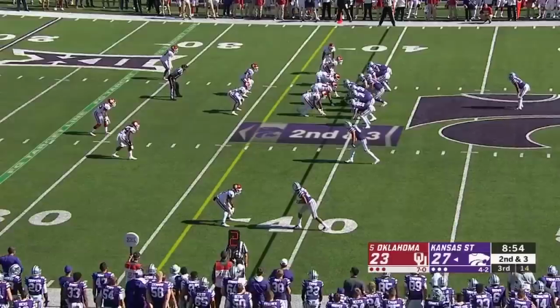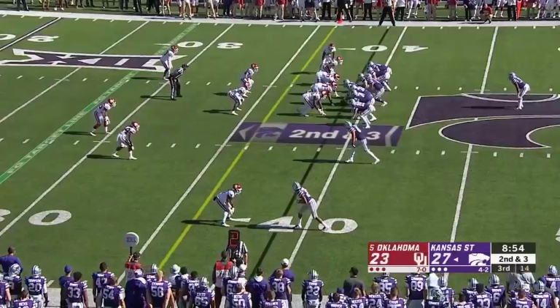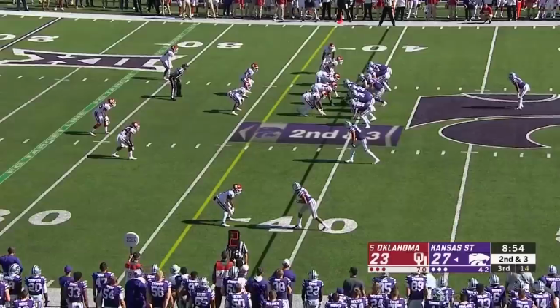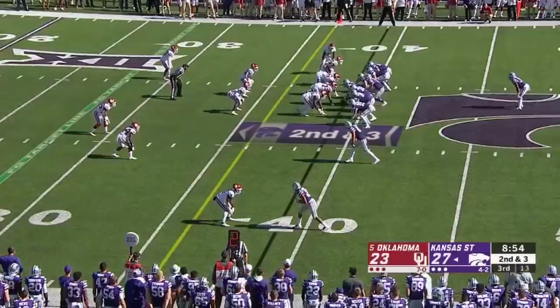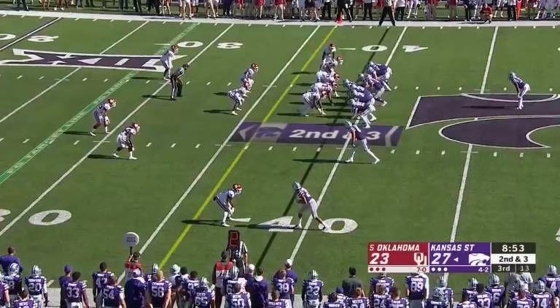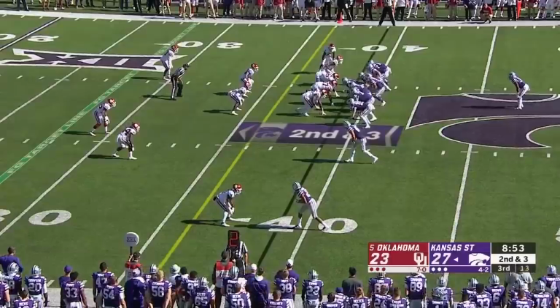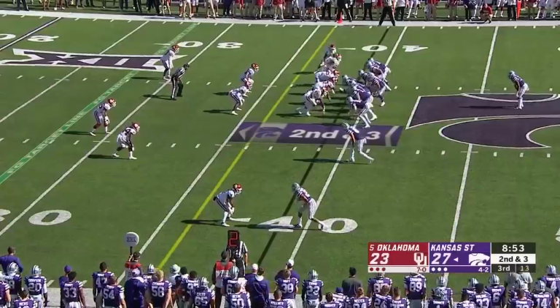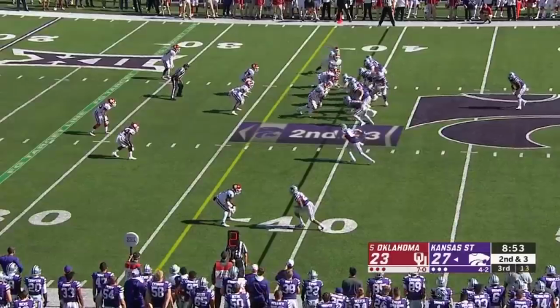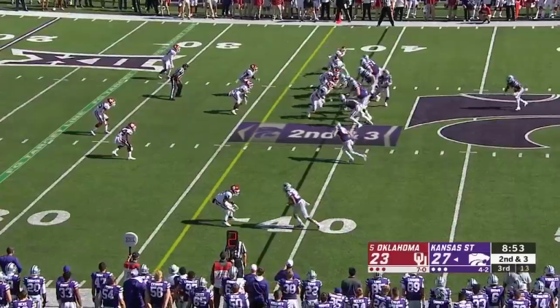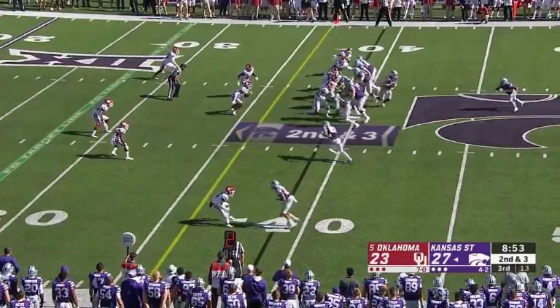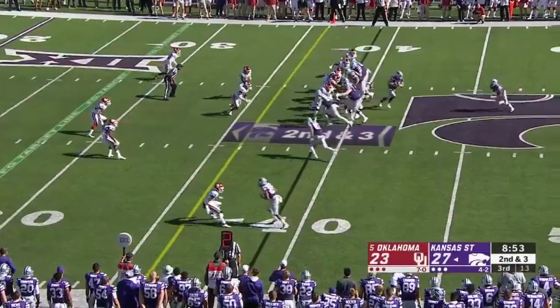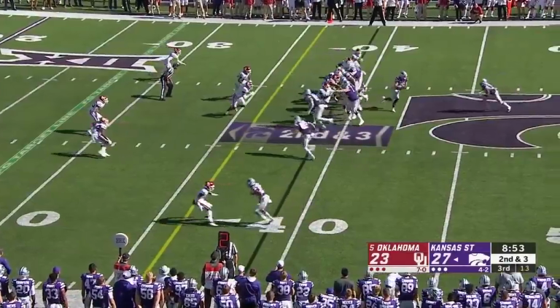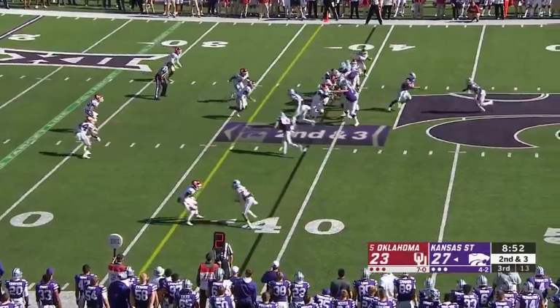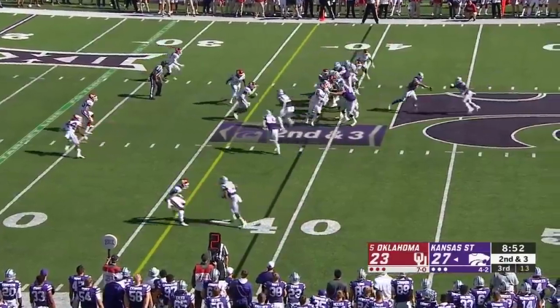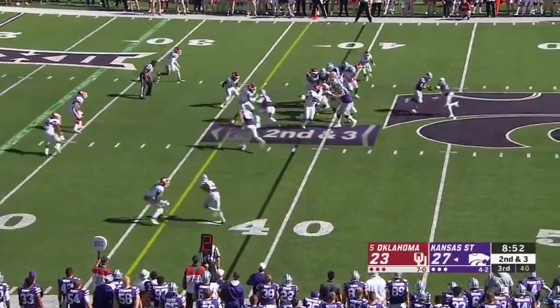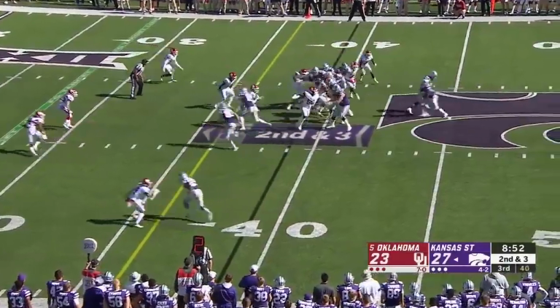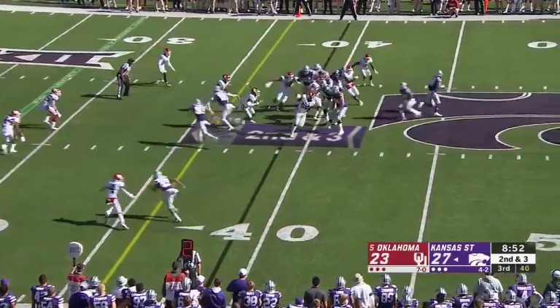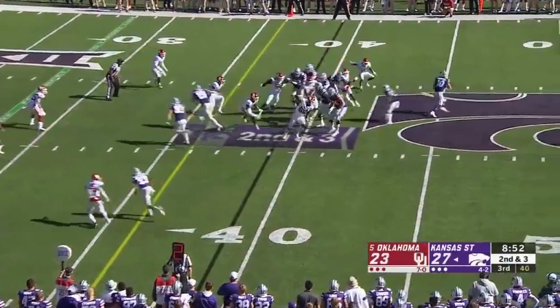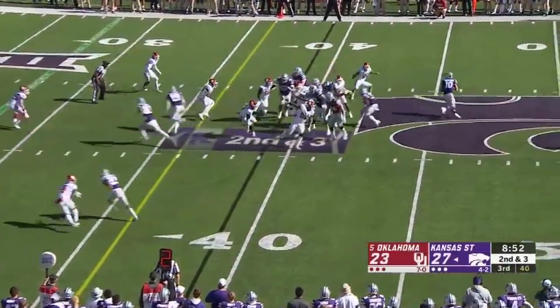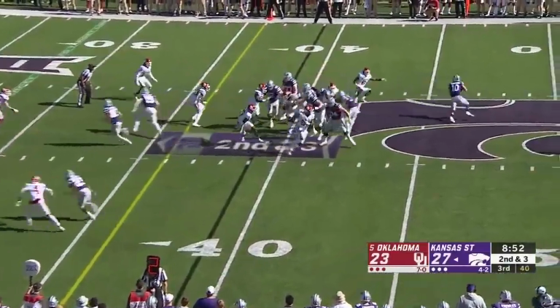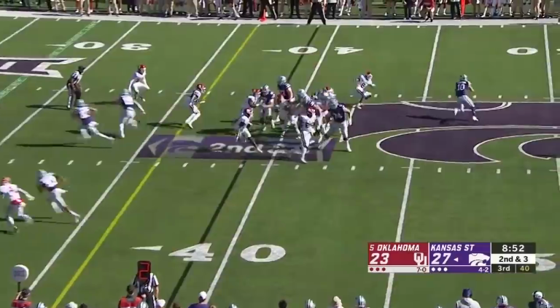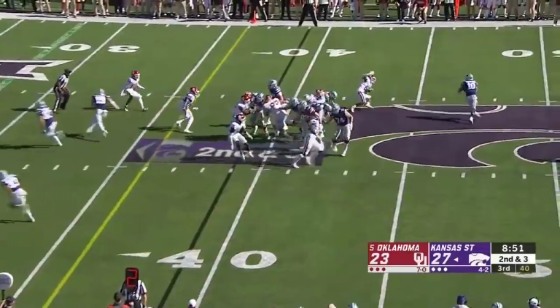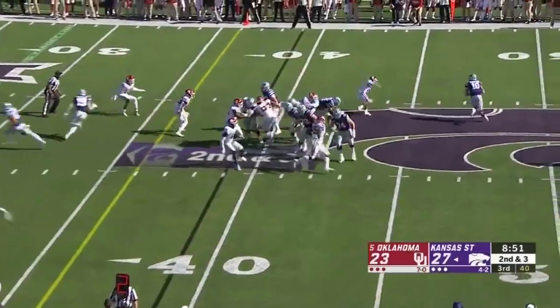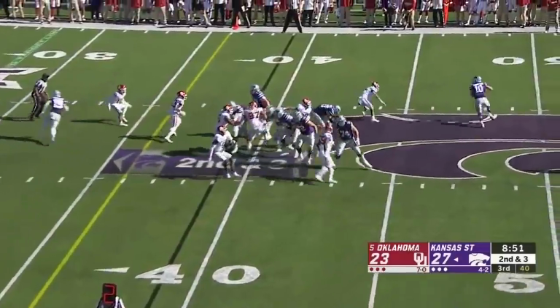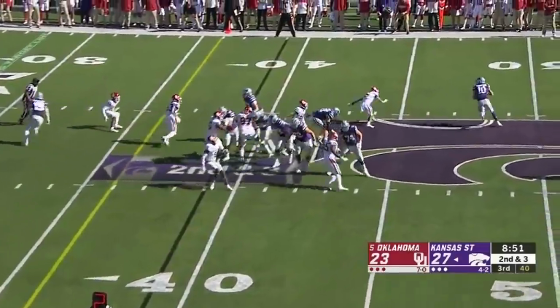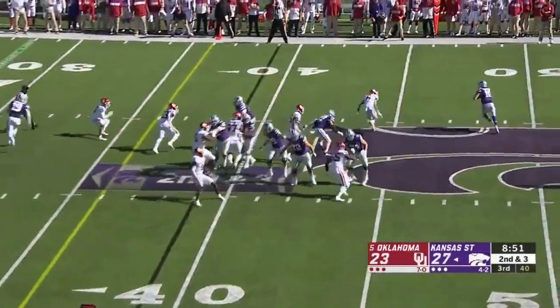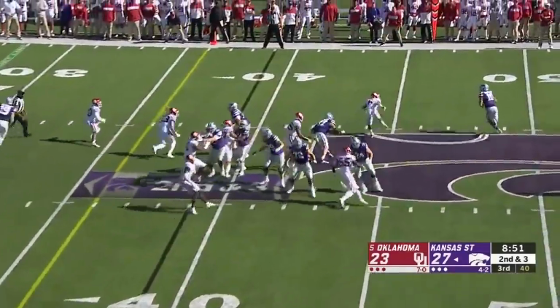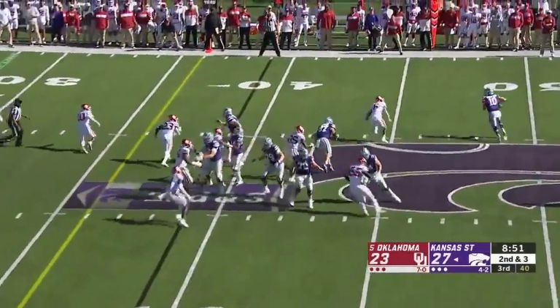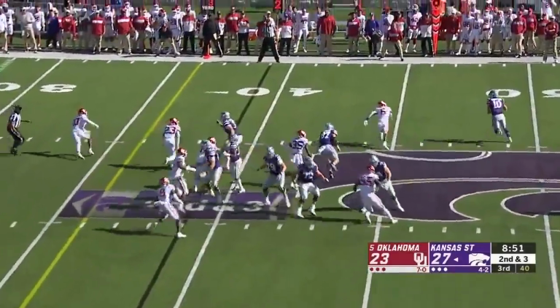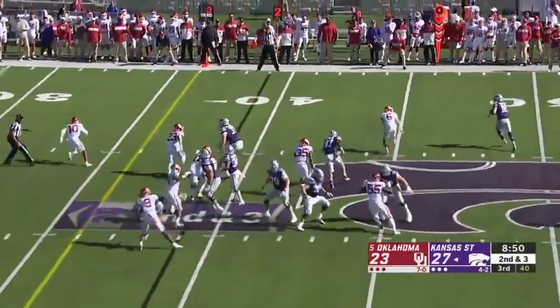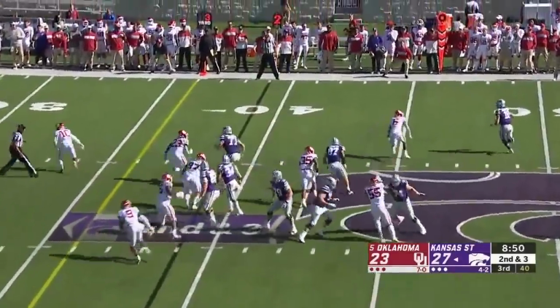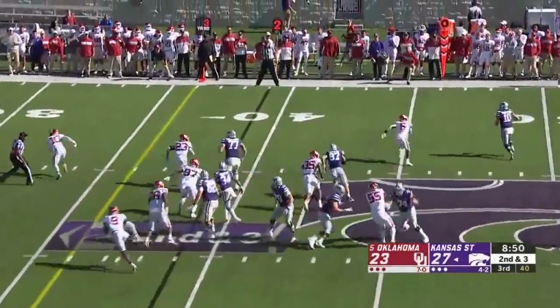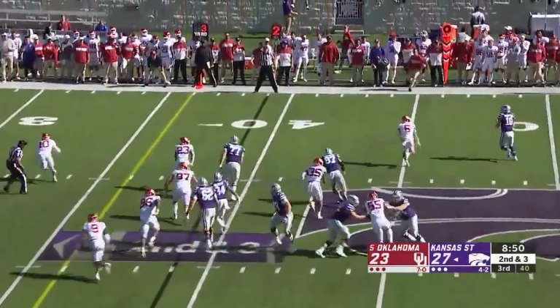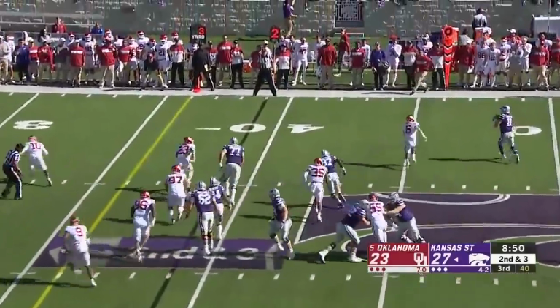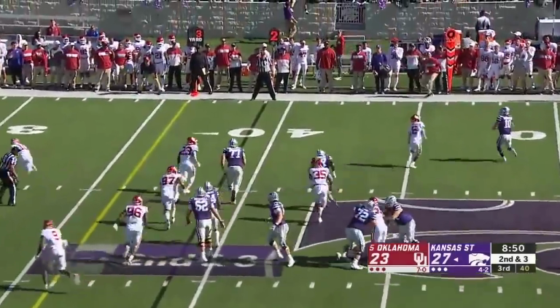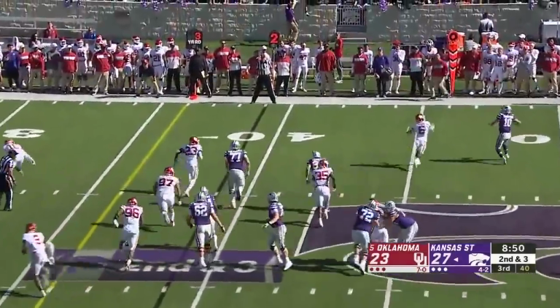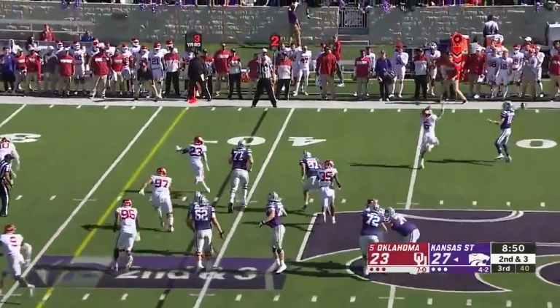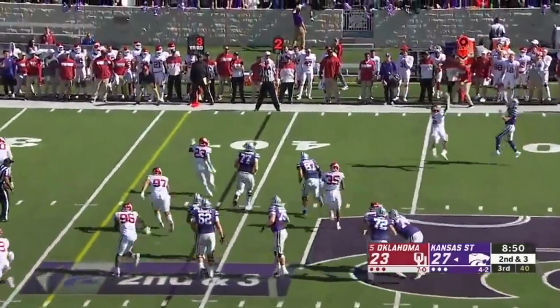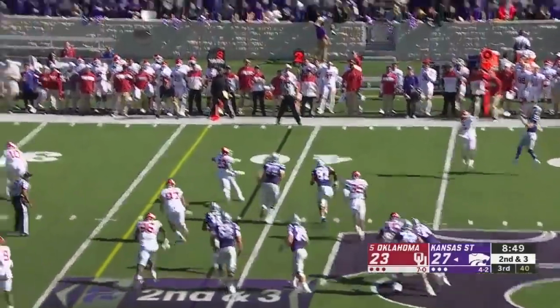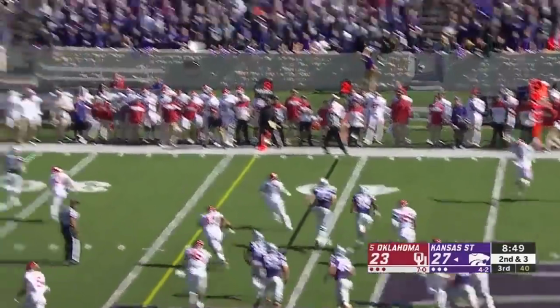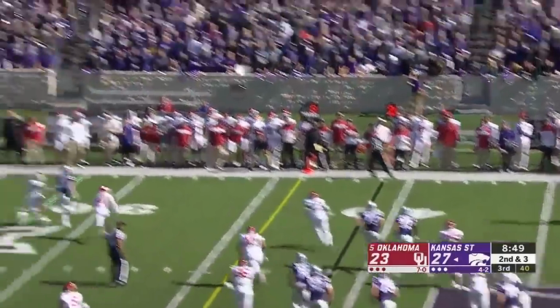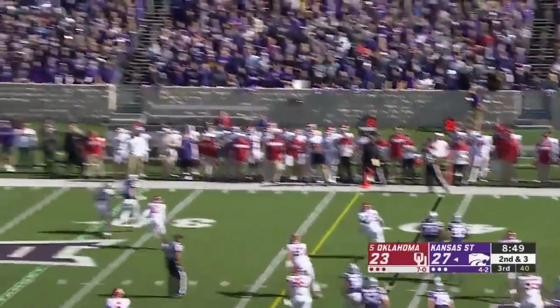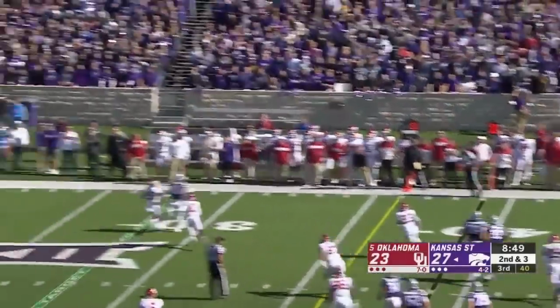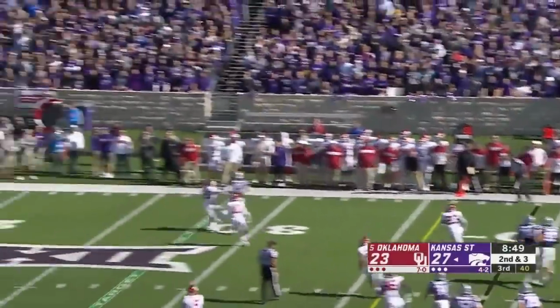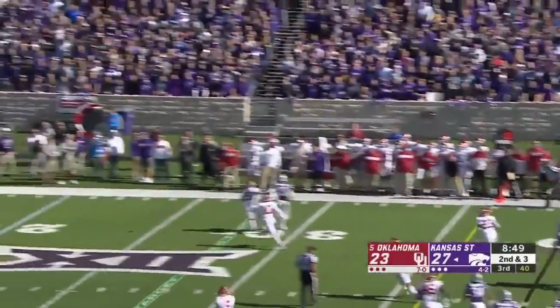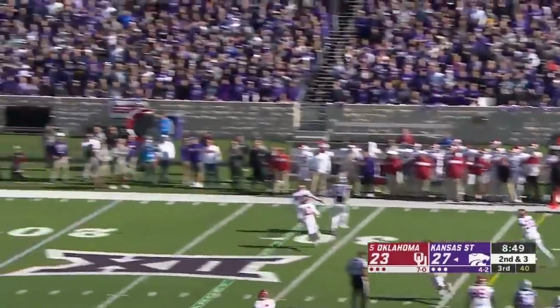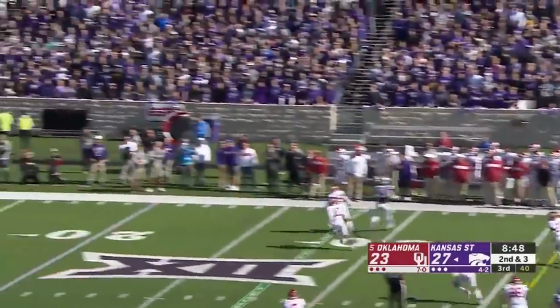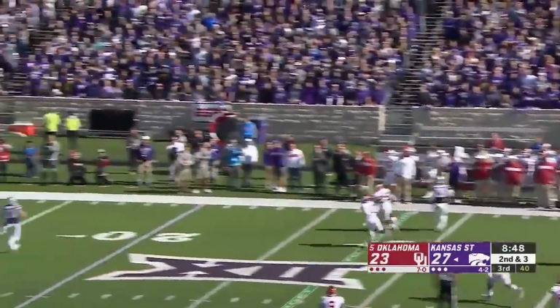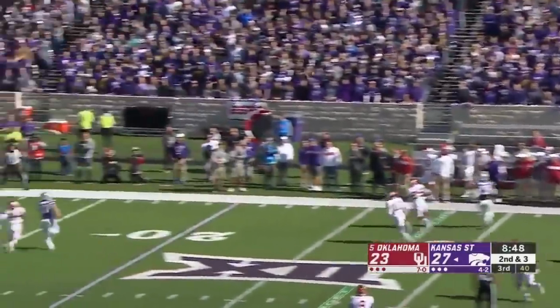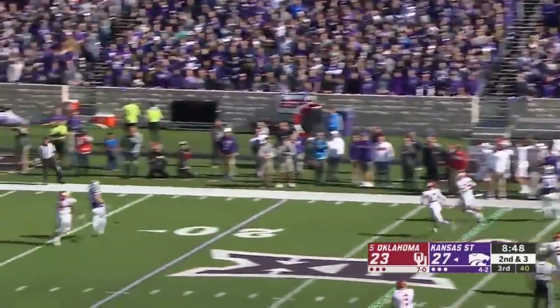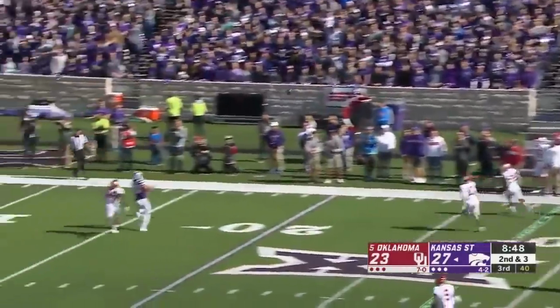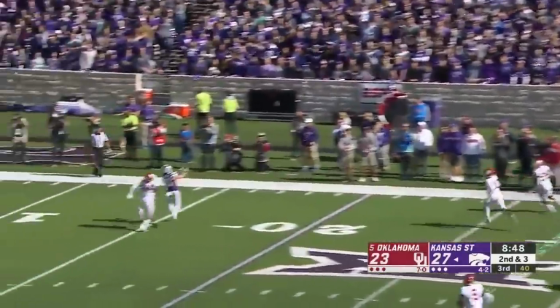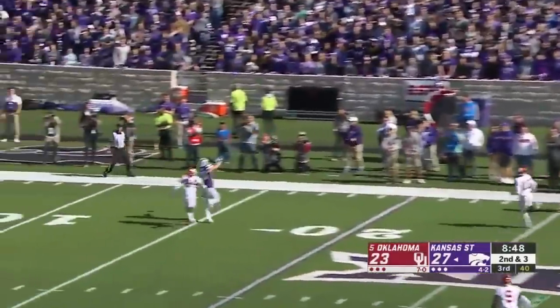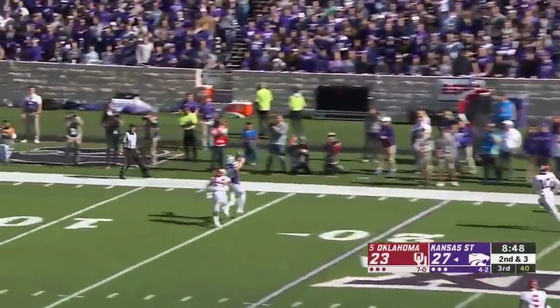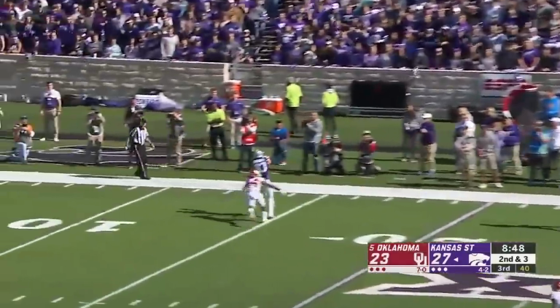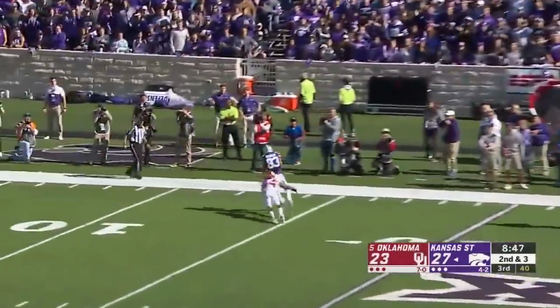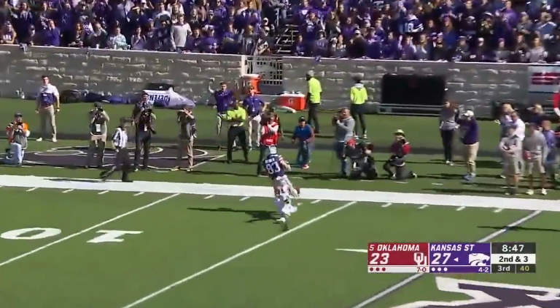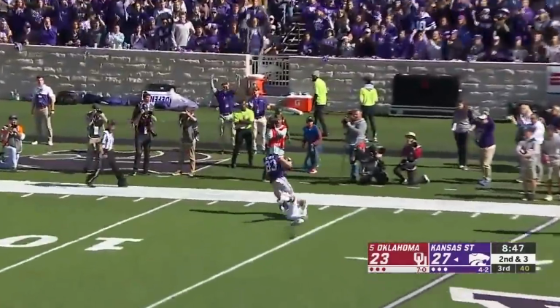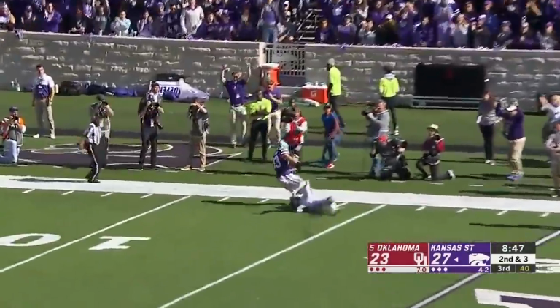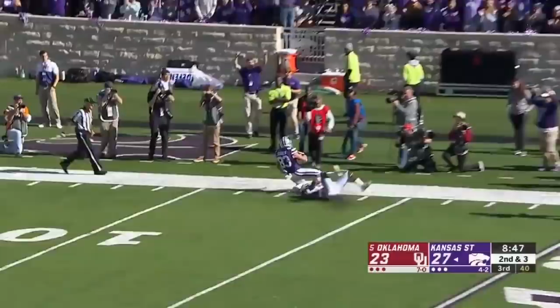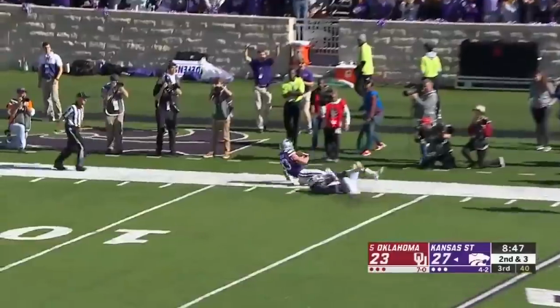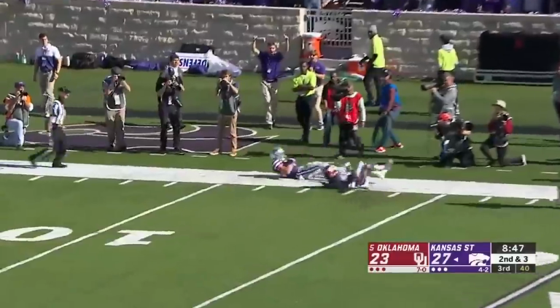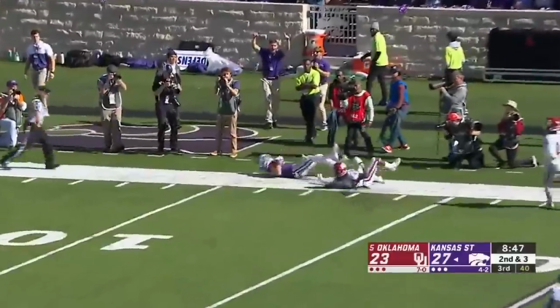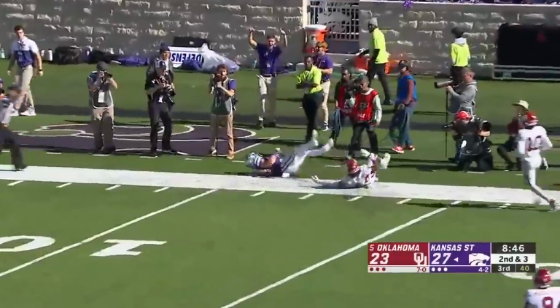Maybe I was wrong, maybe he's got a chance. Thompson on a bootleg, hoists one downfield for Schoen — drops it in.